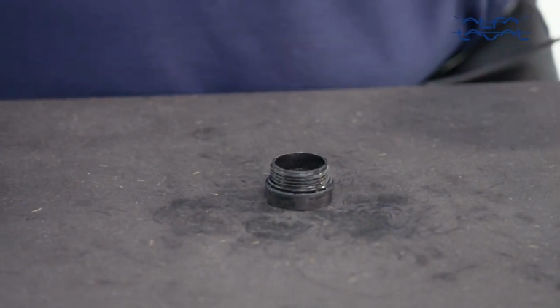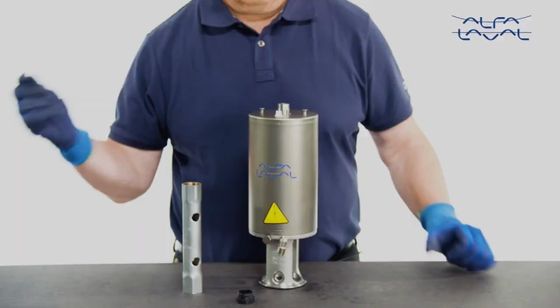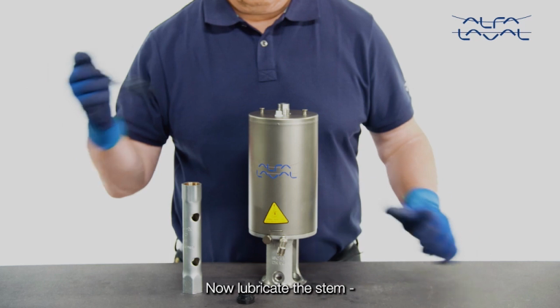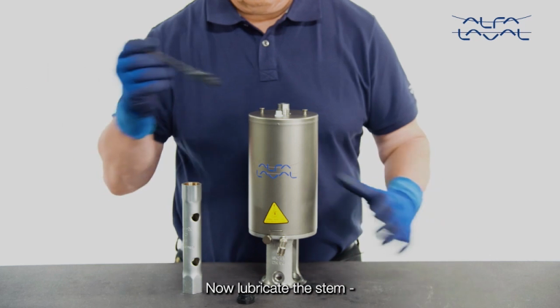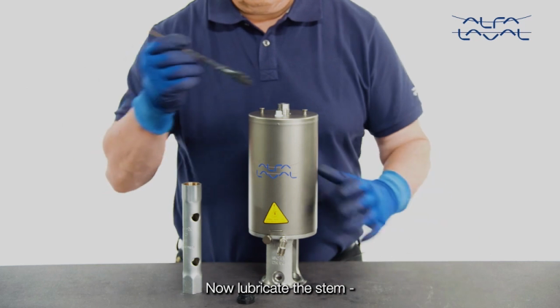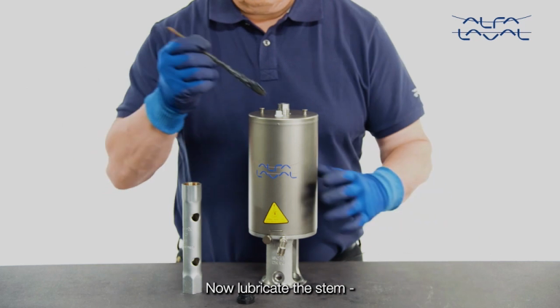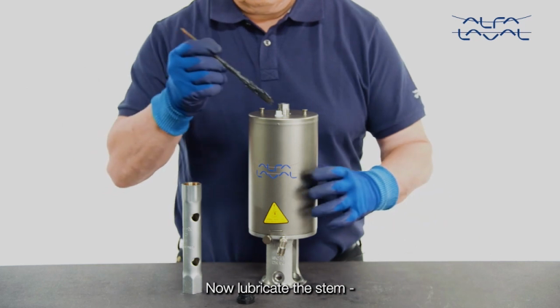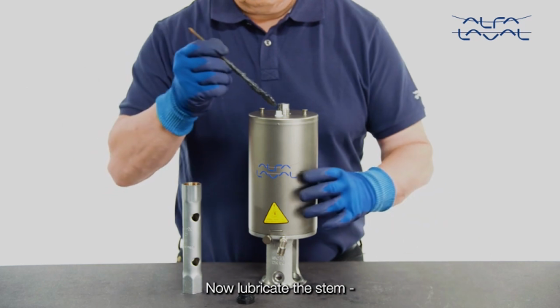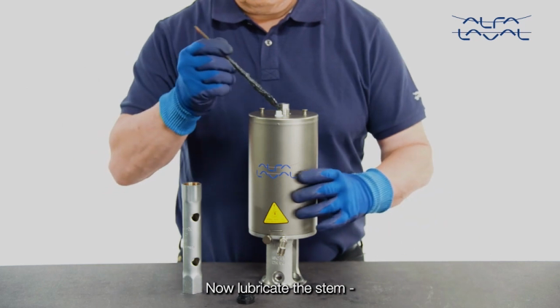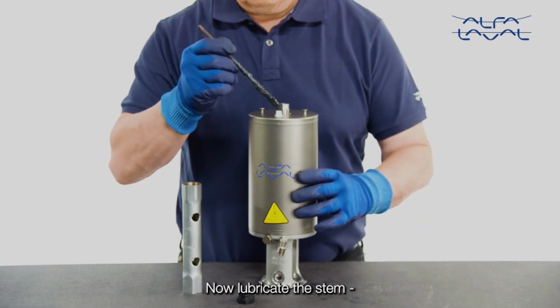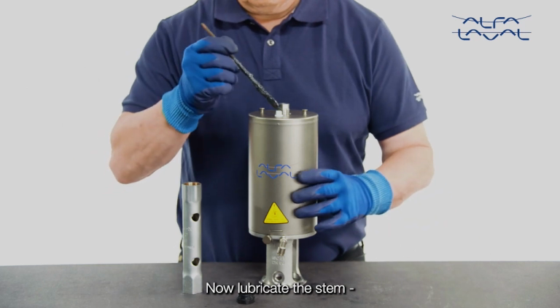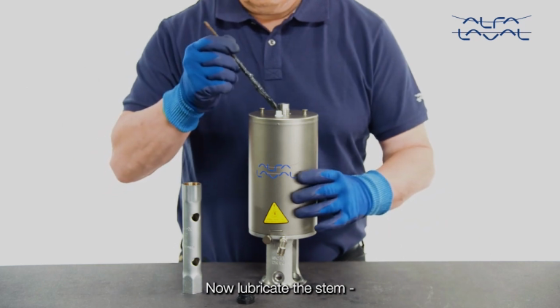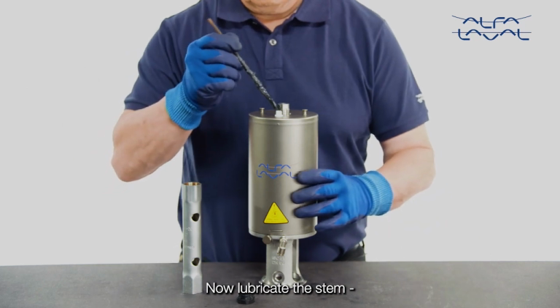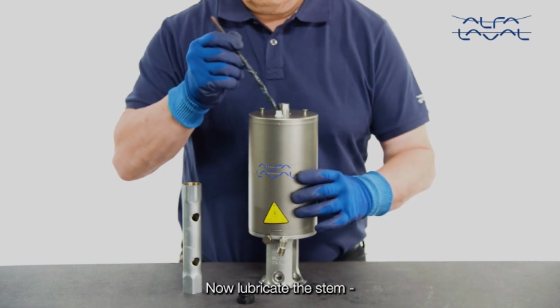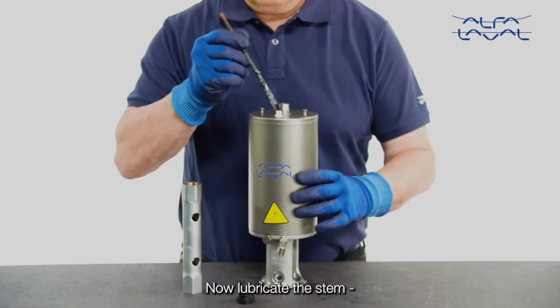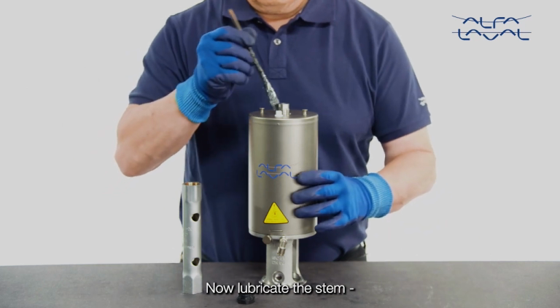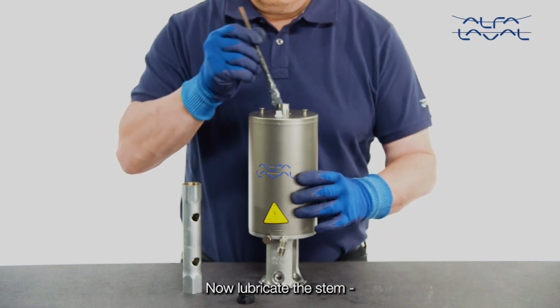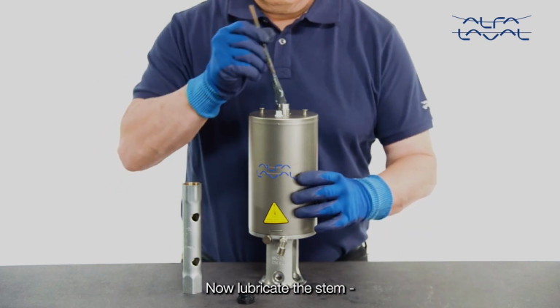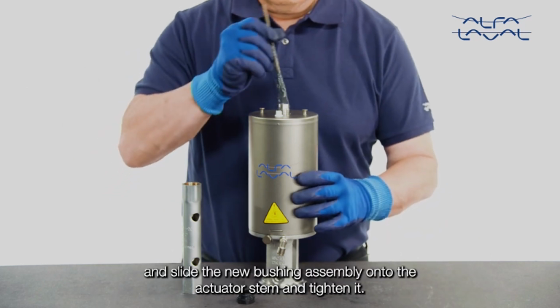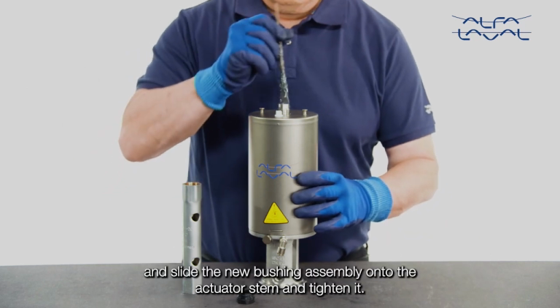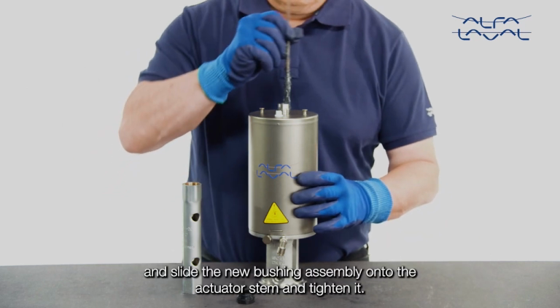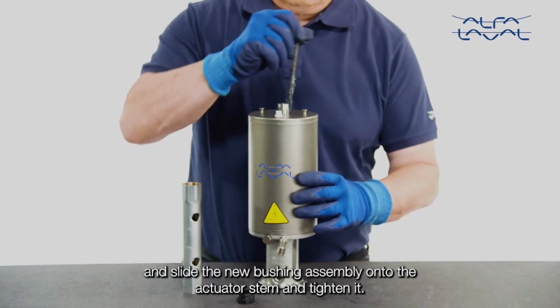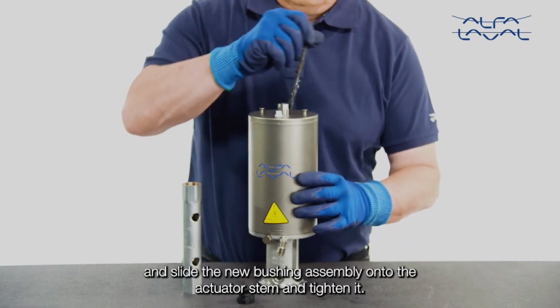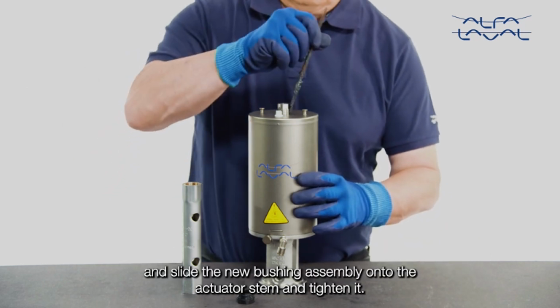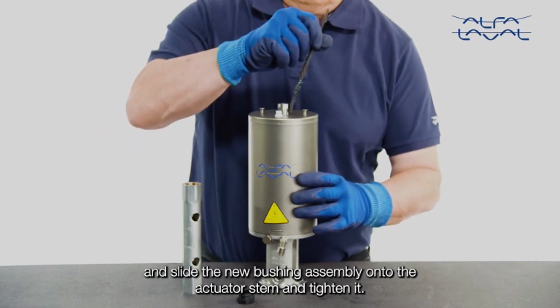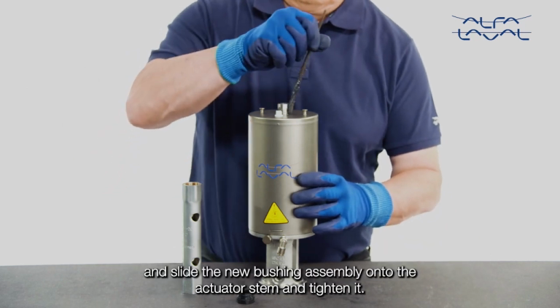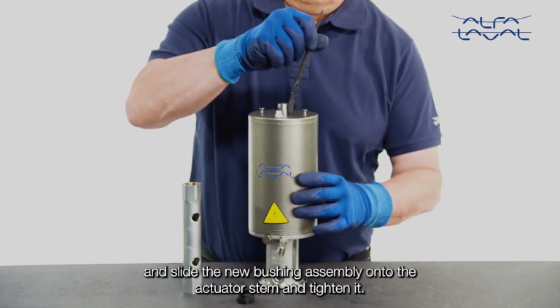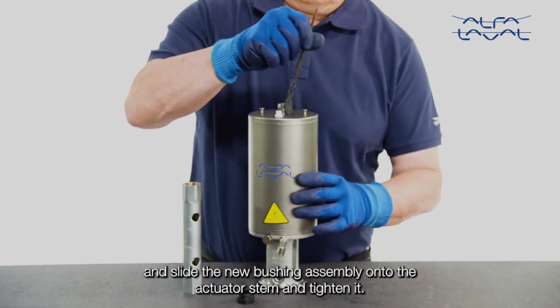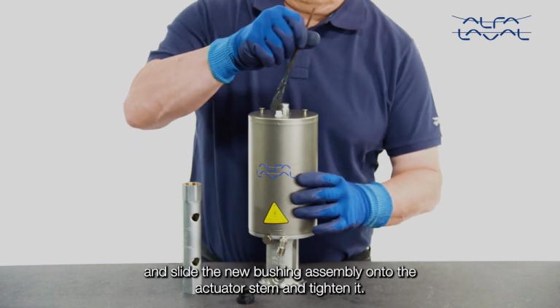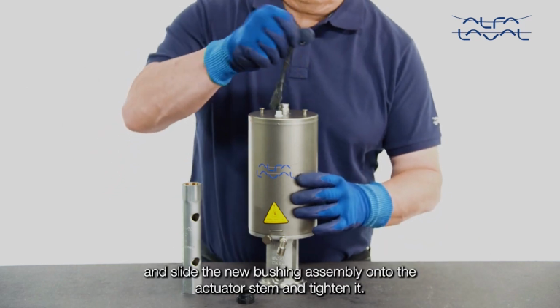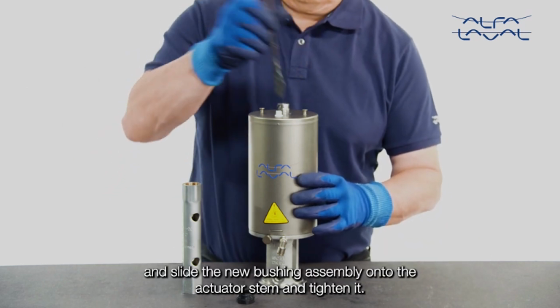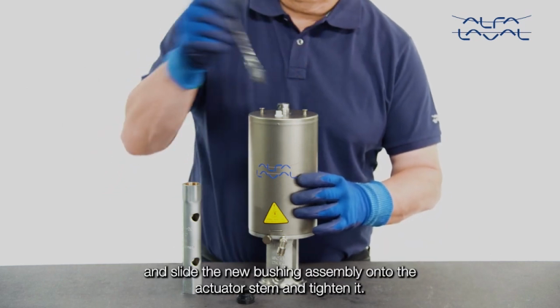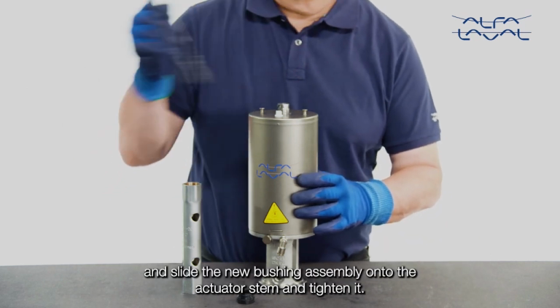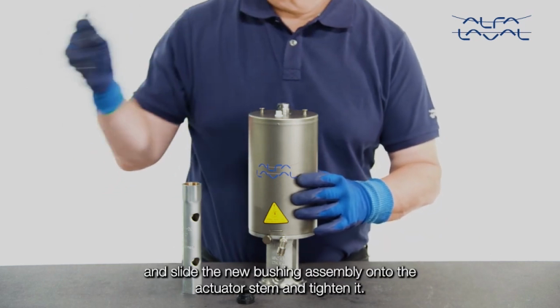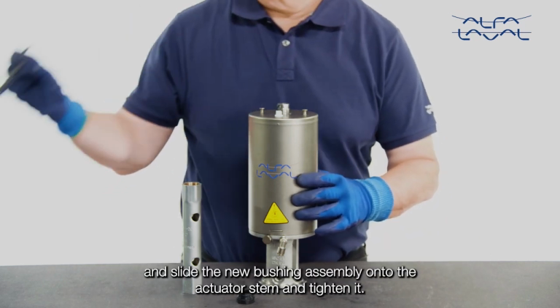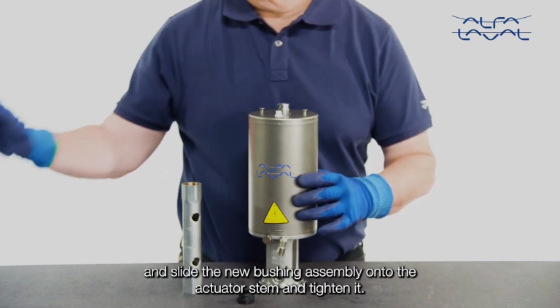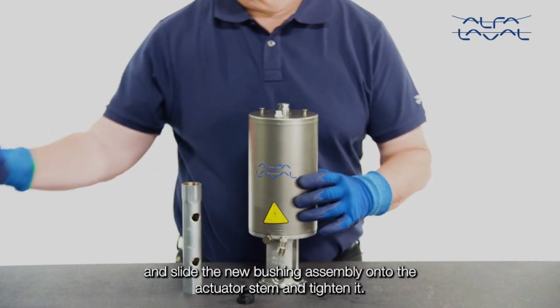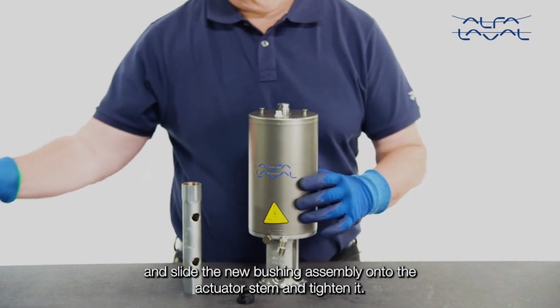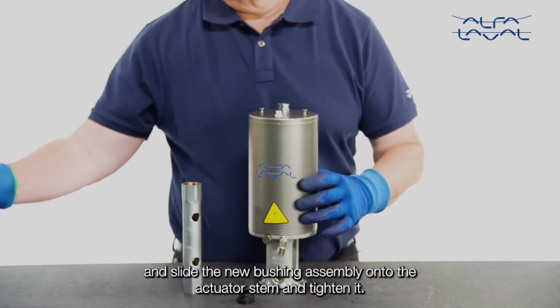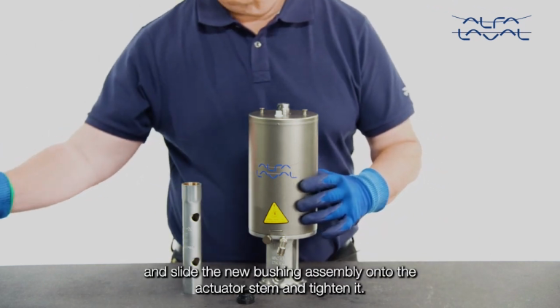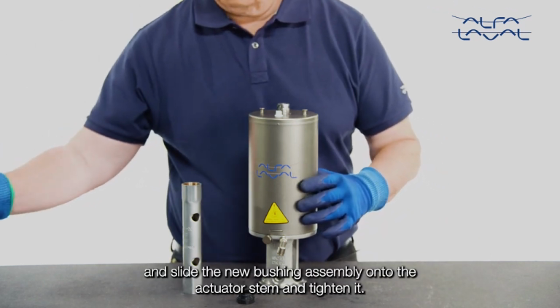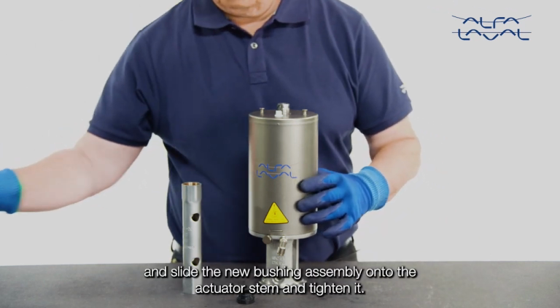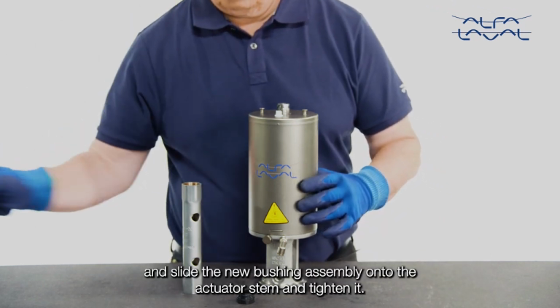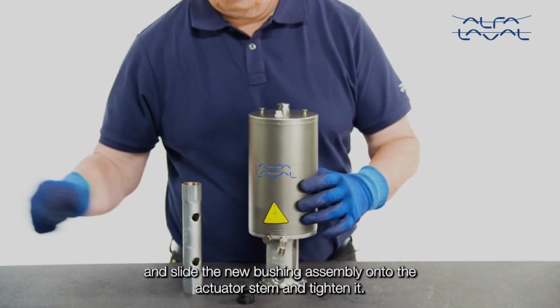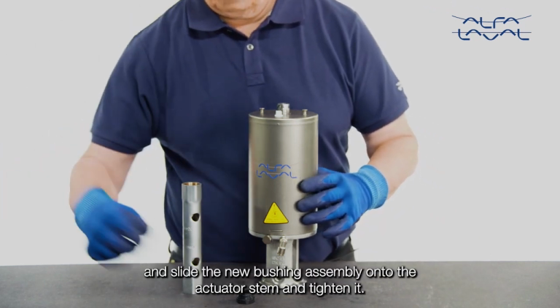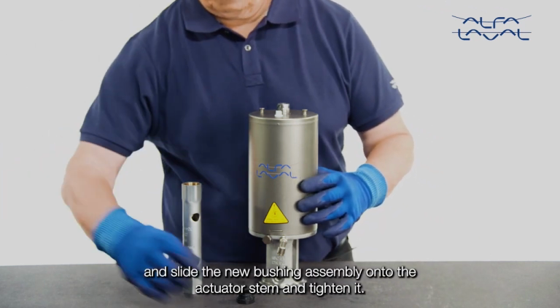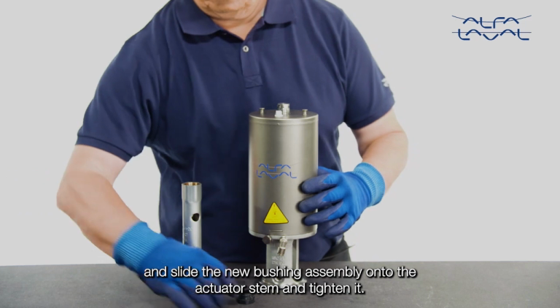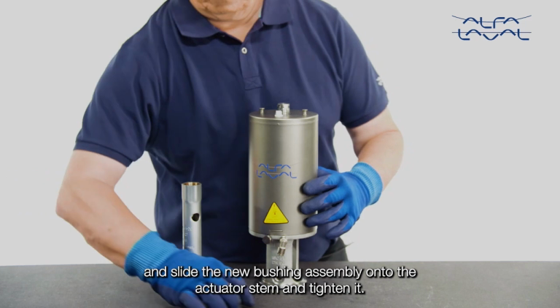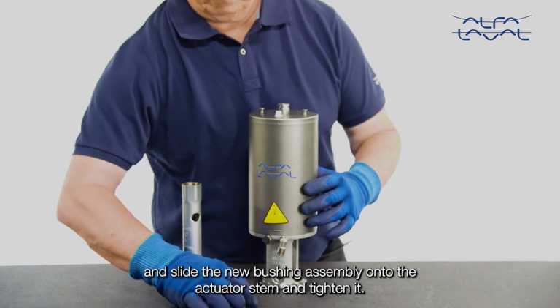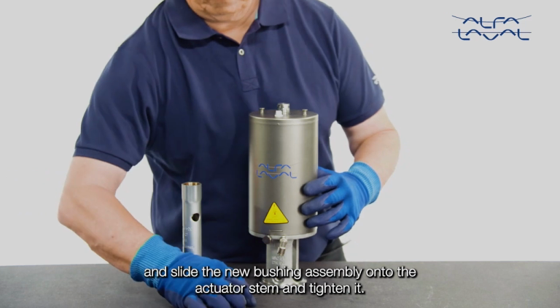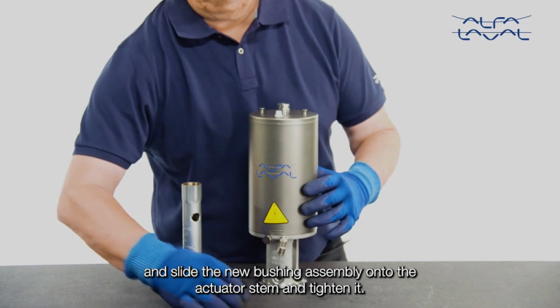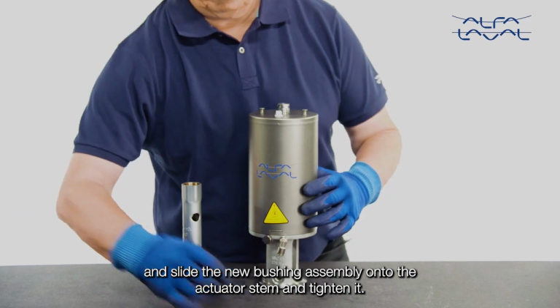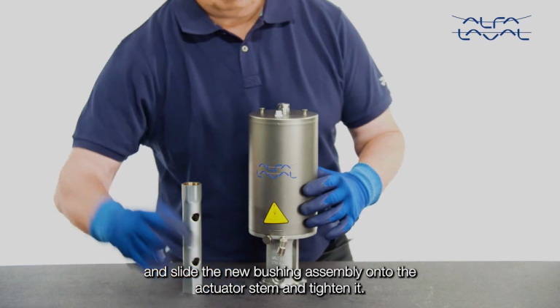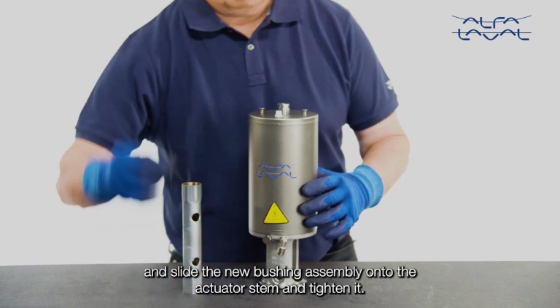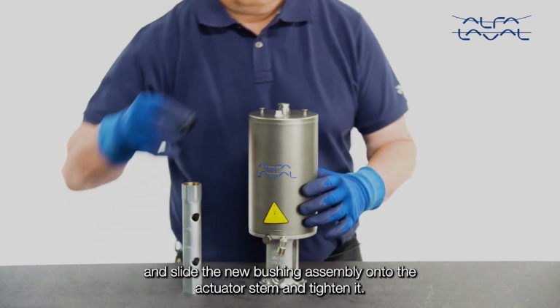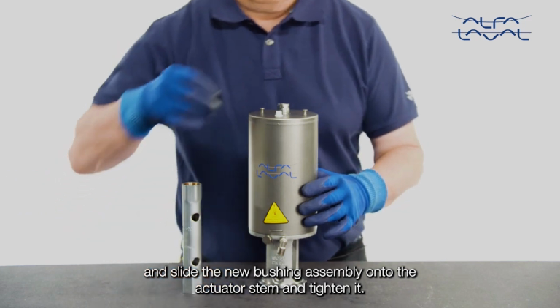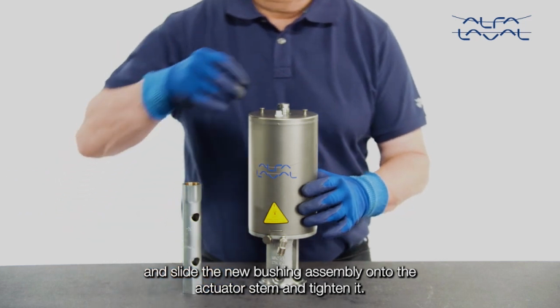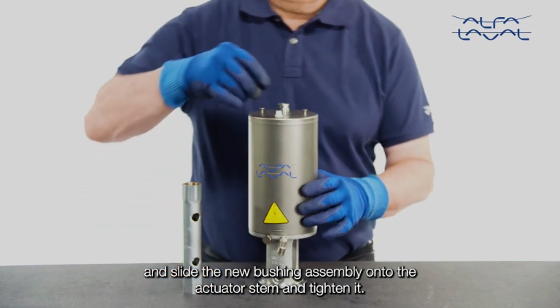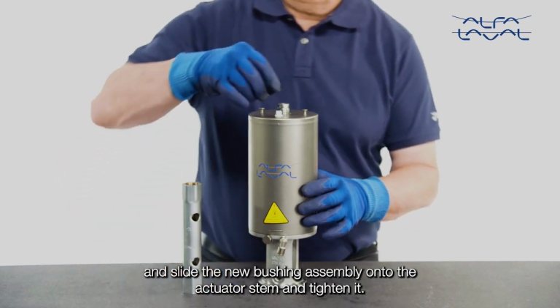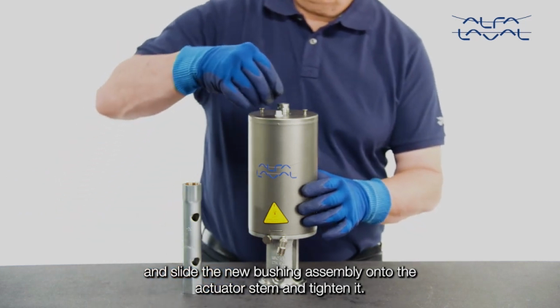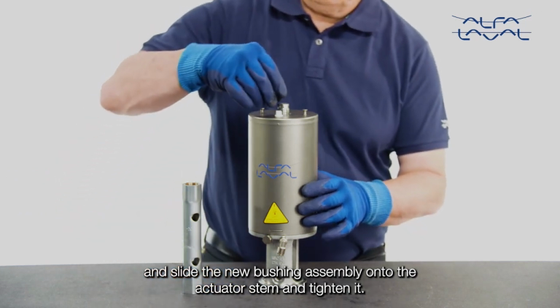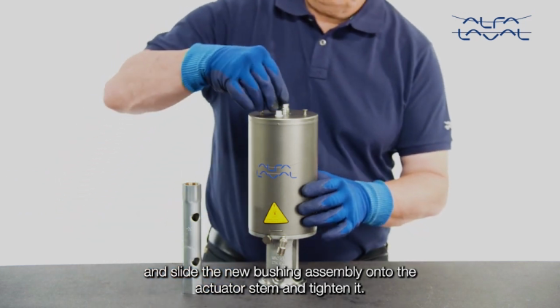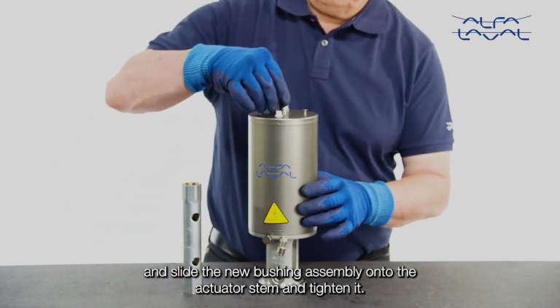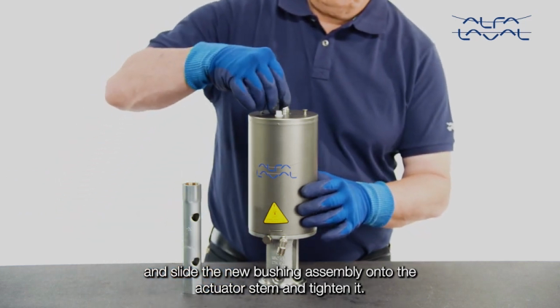Now lubricate the stem and slide the new bushing assembly onto the actuator stem and tighten it.